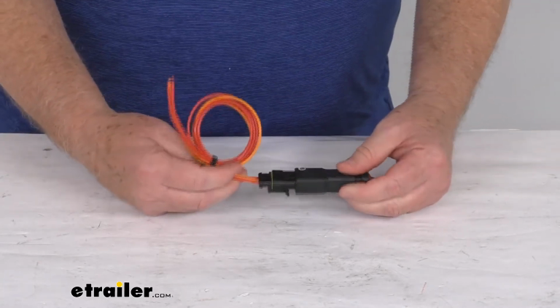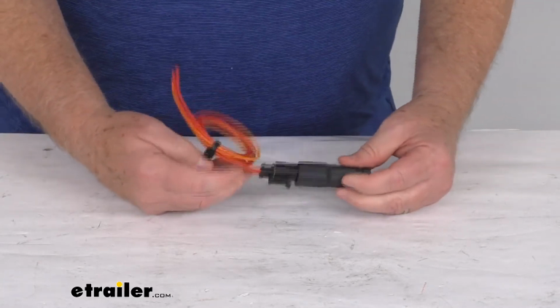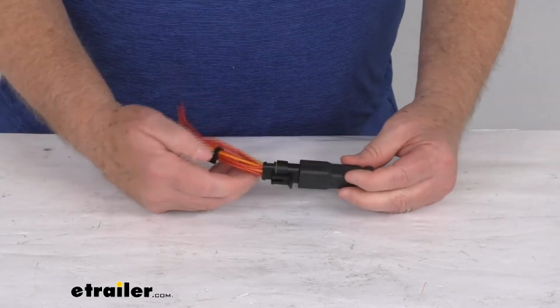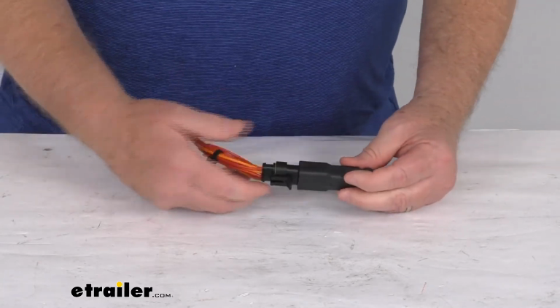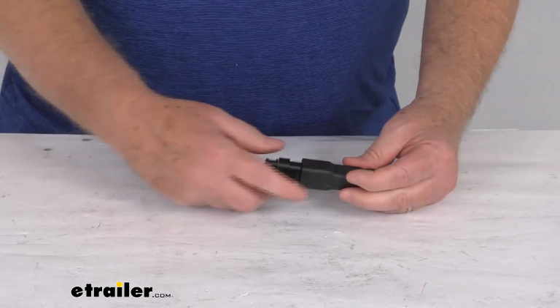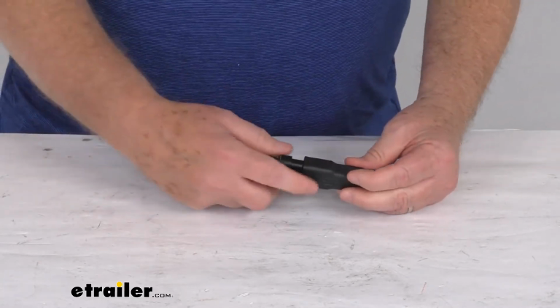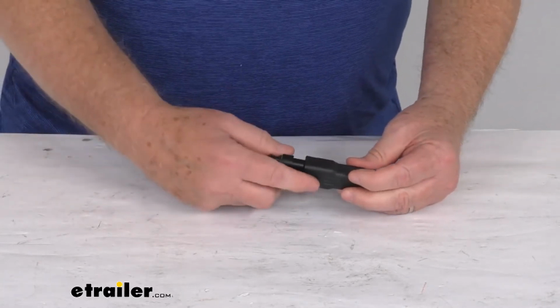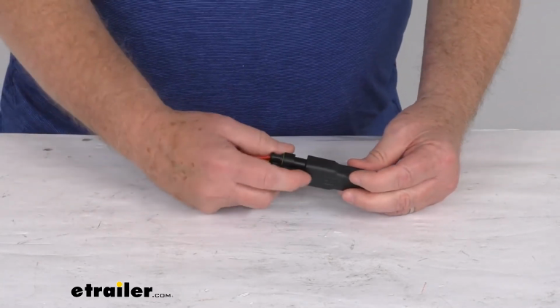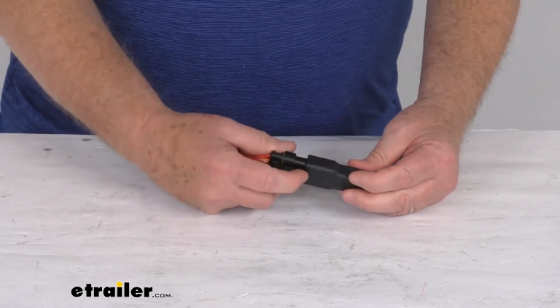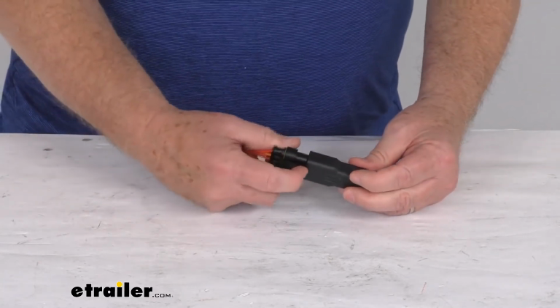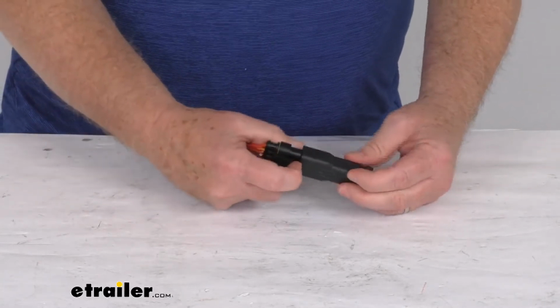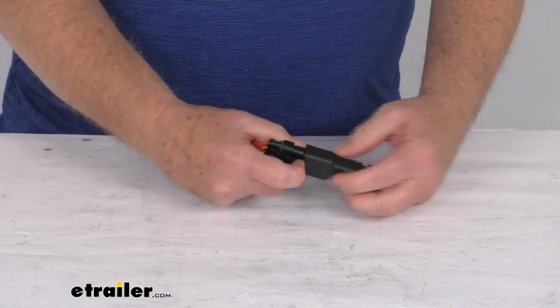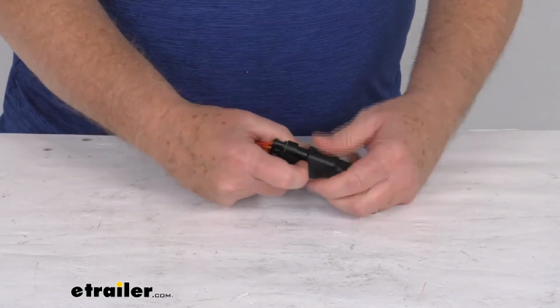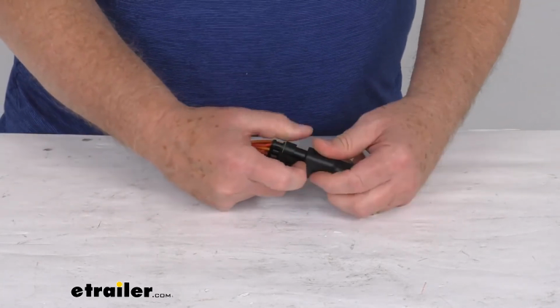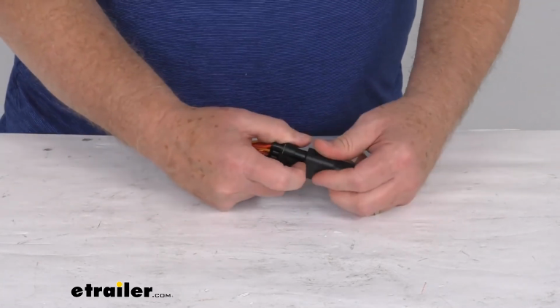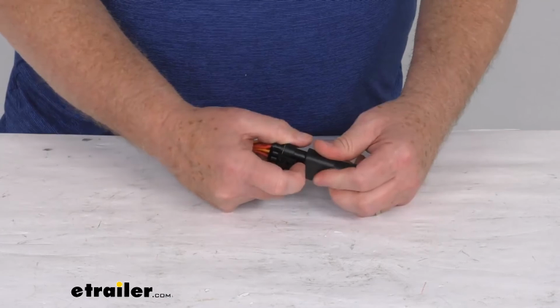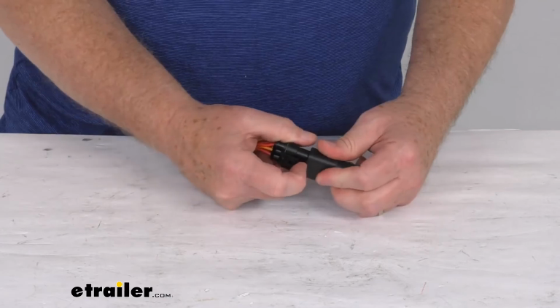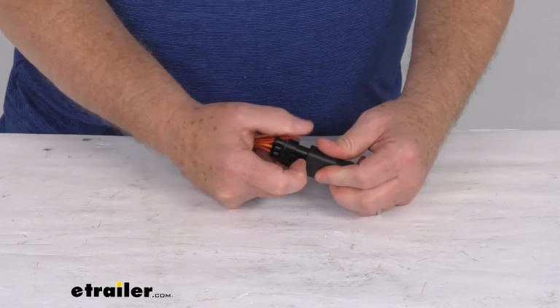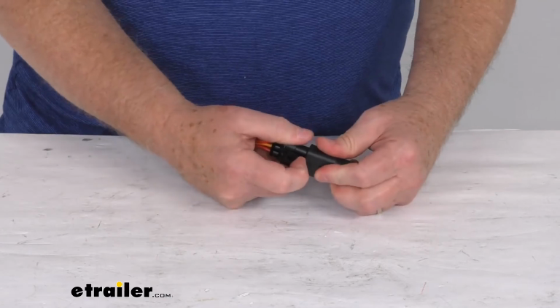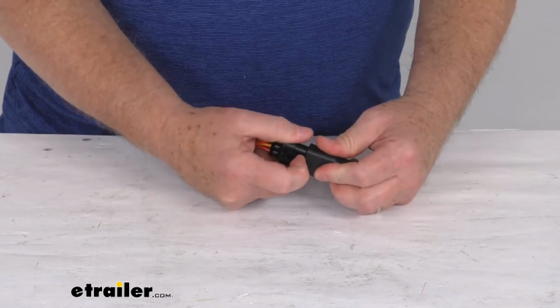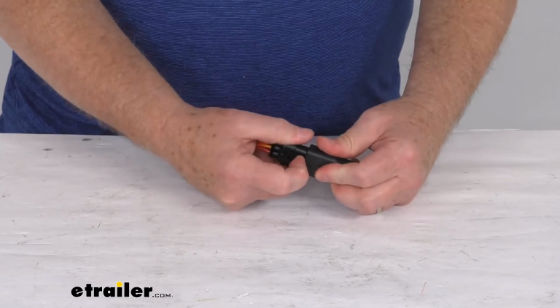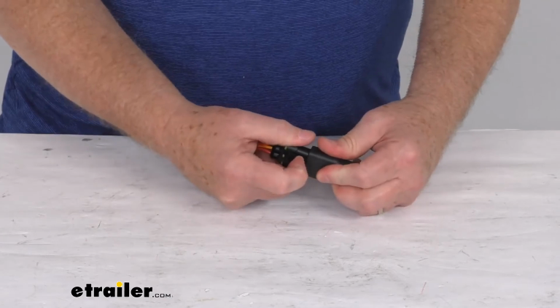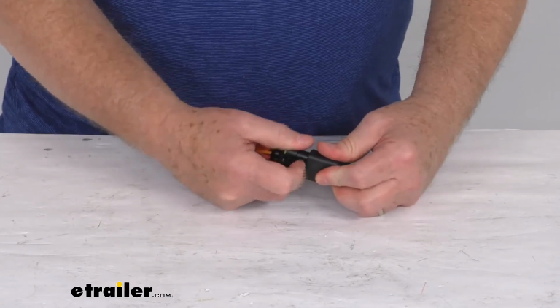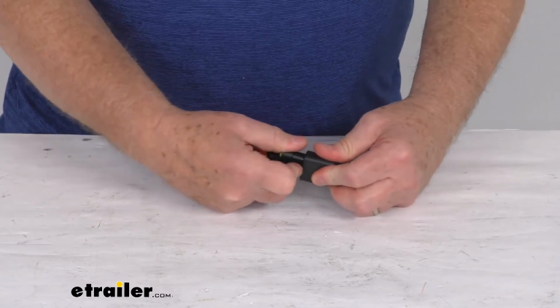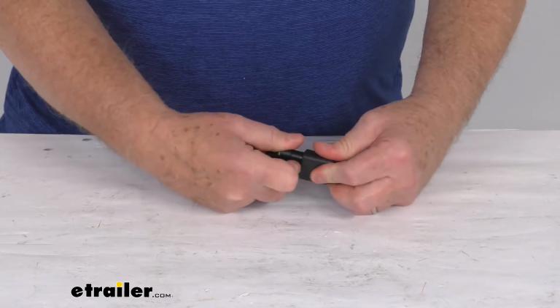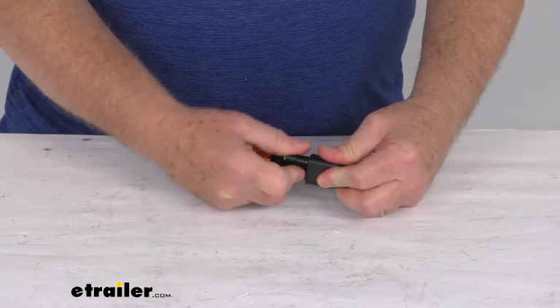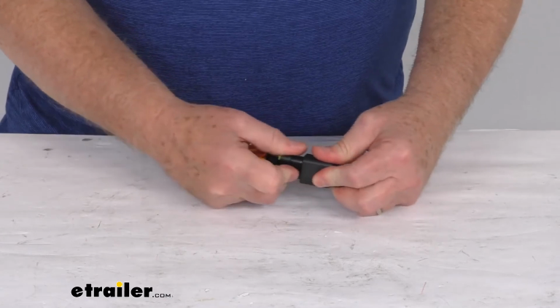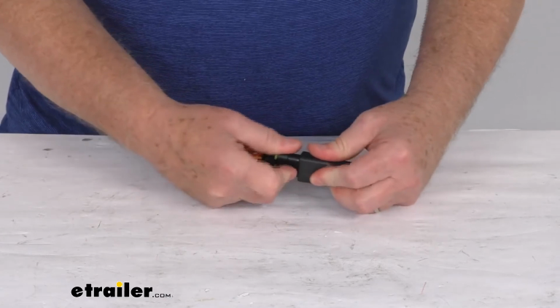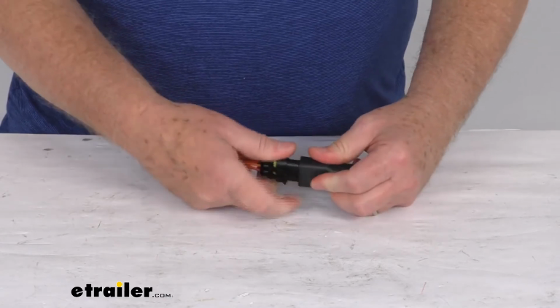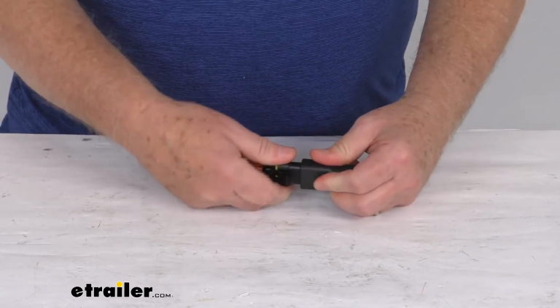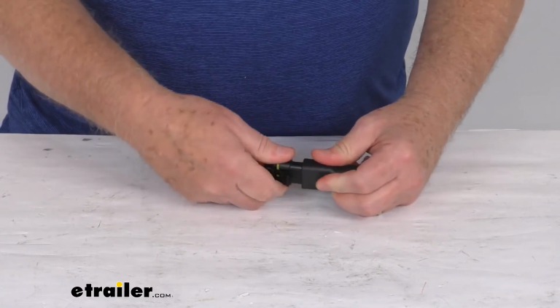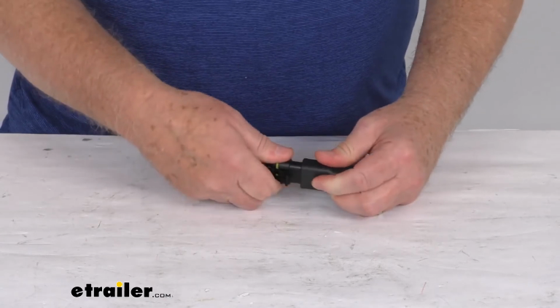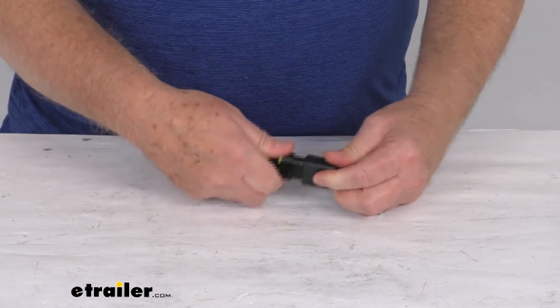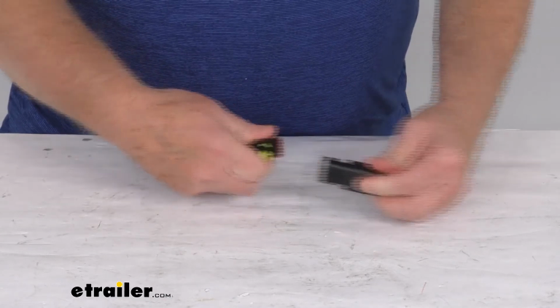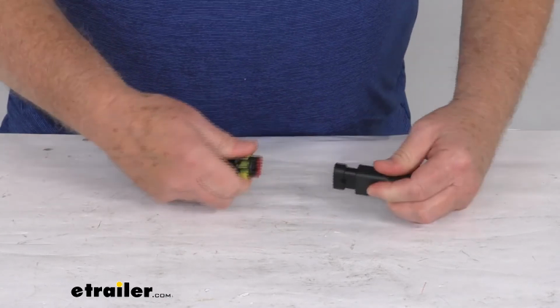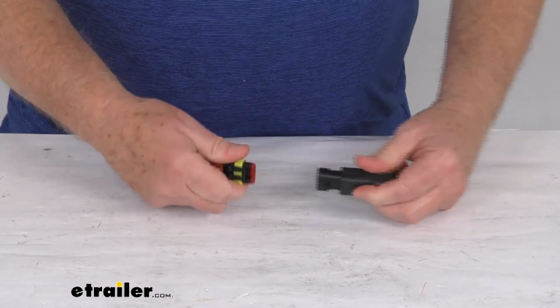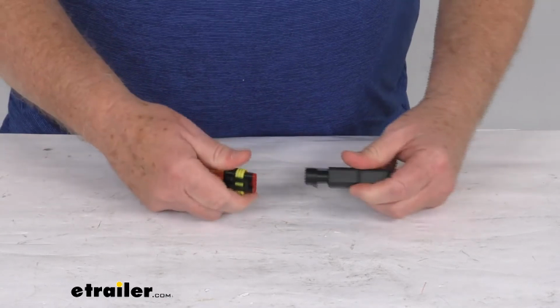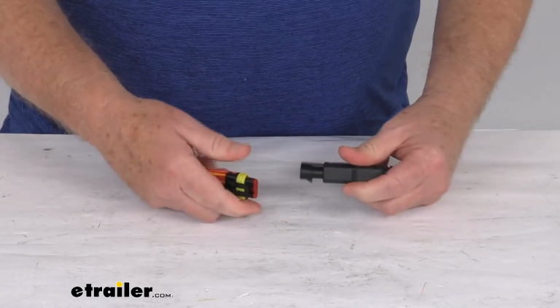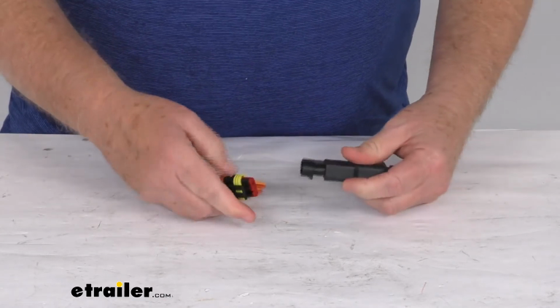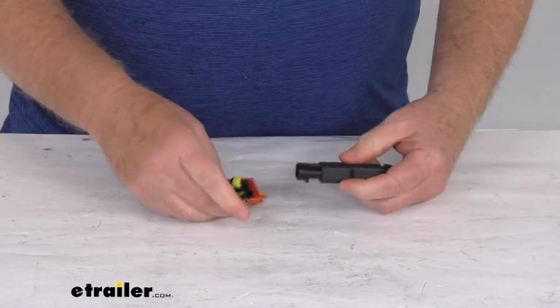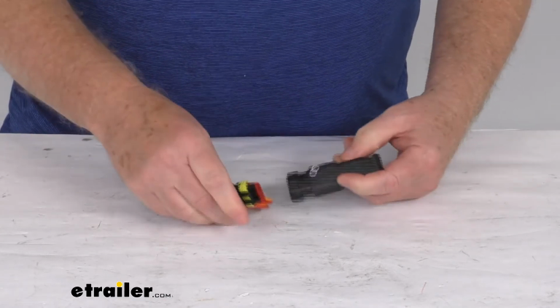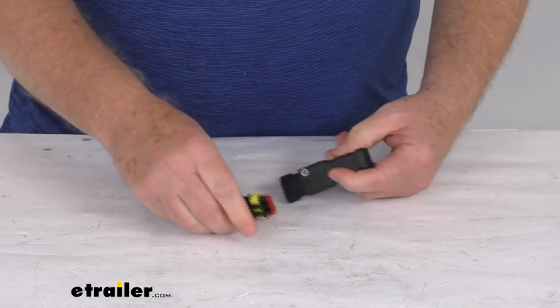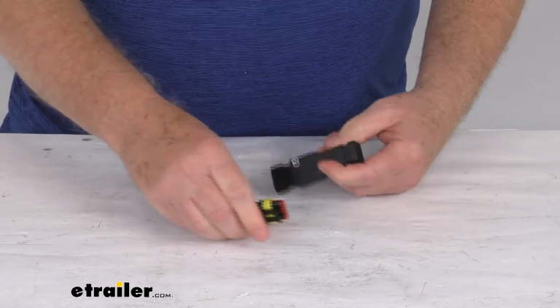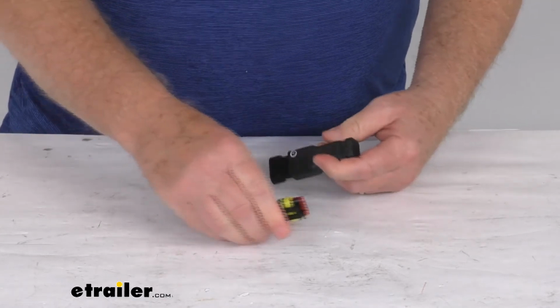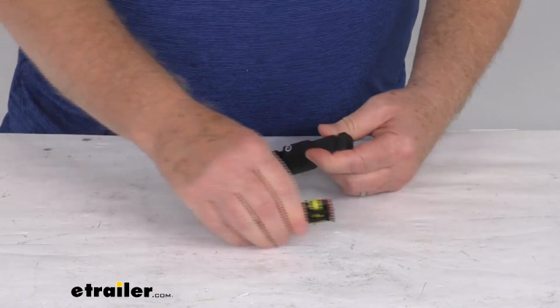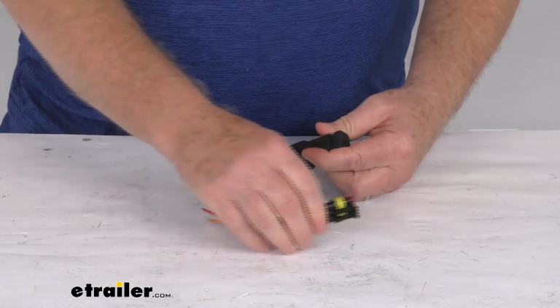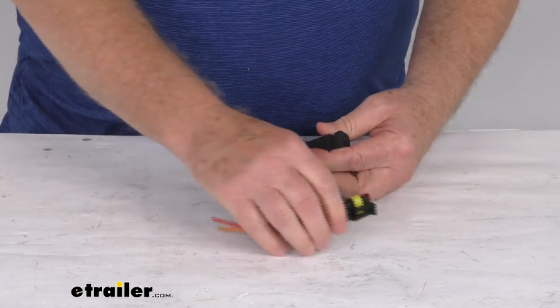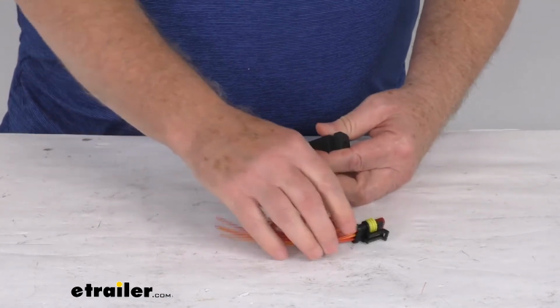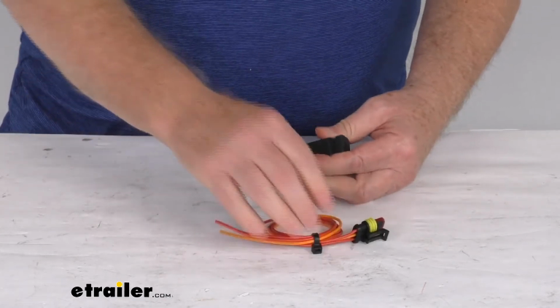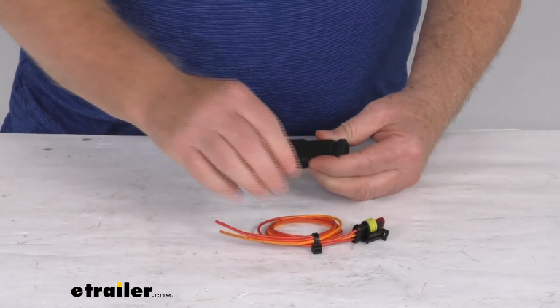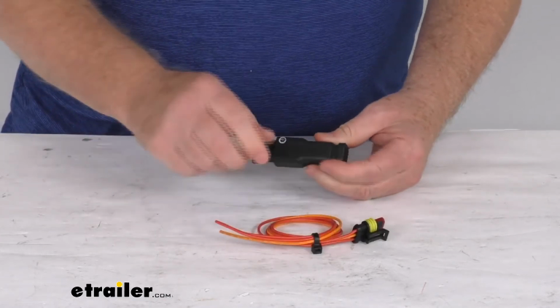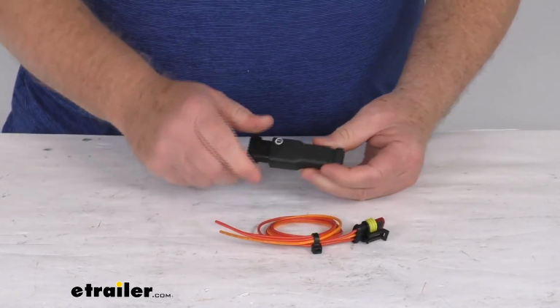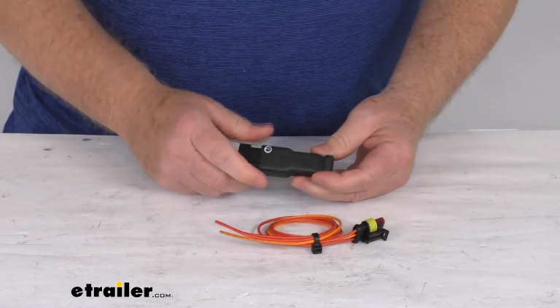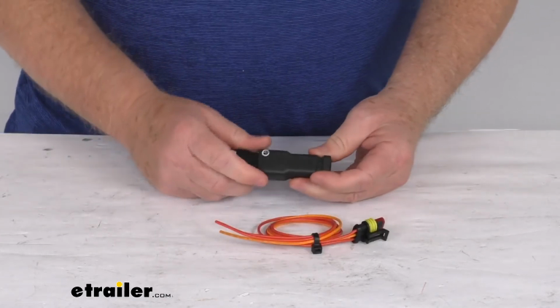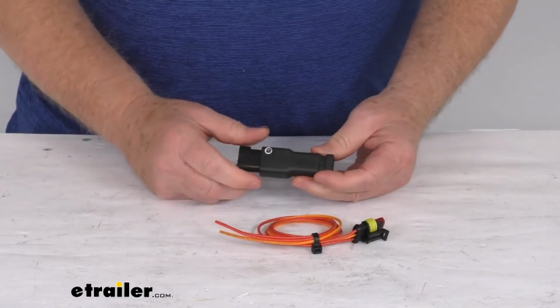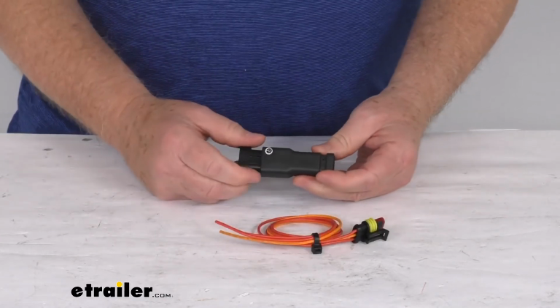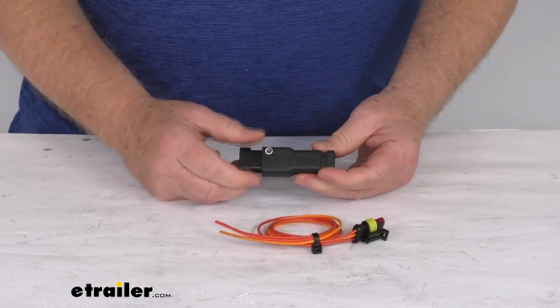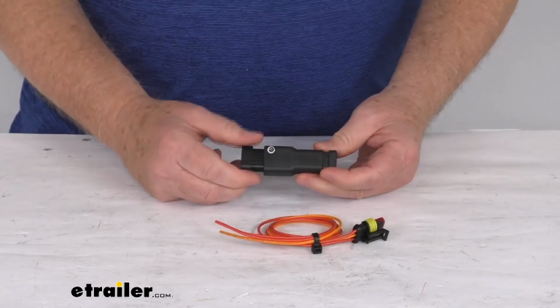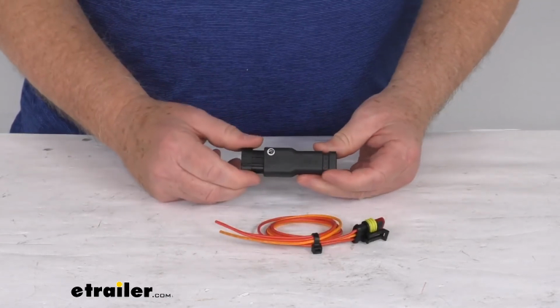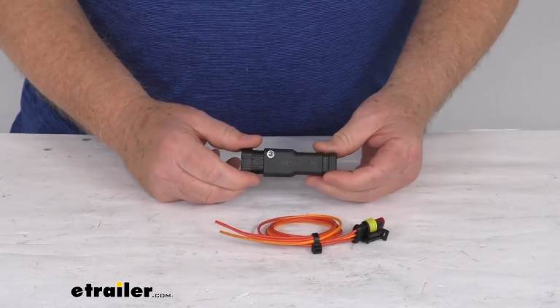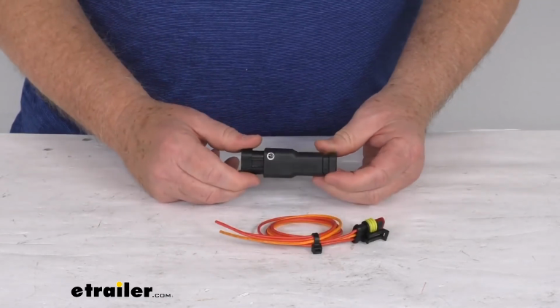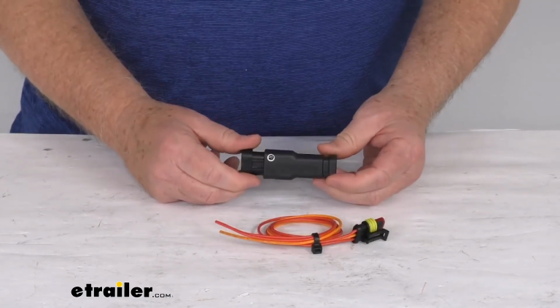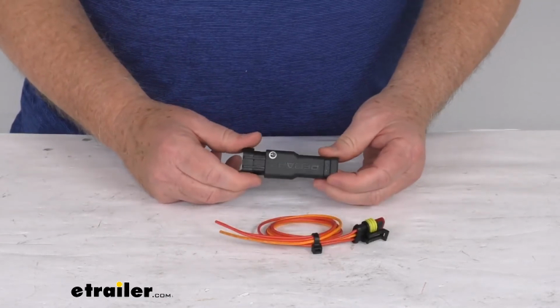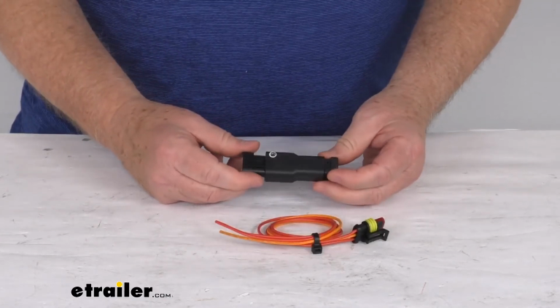But that should do it for the review on the RedArc encapsulated power diode for the TowPro brake controllers.